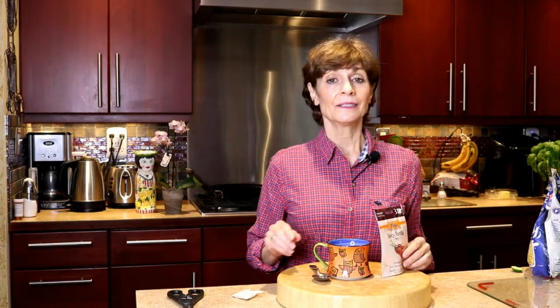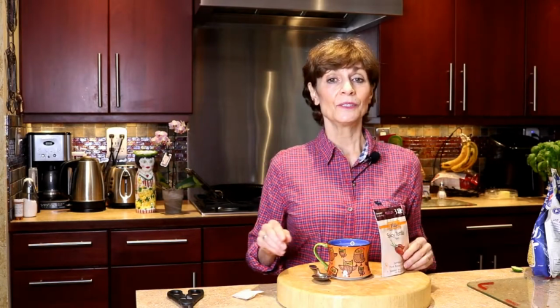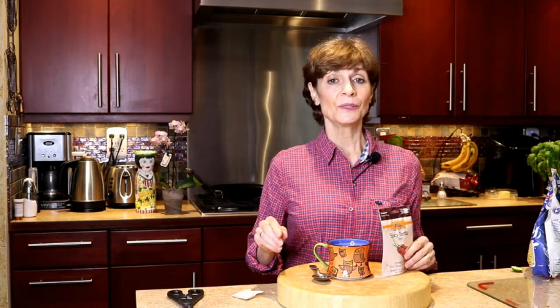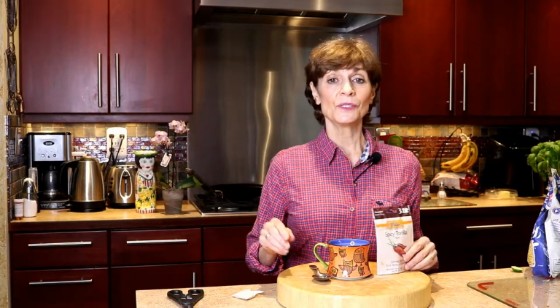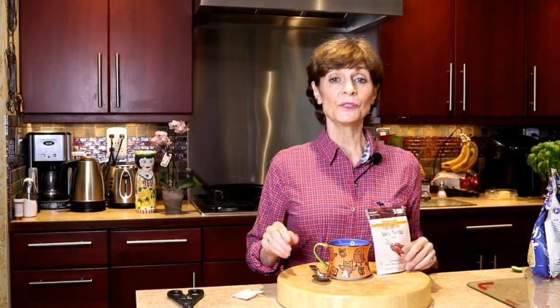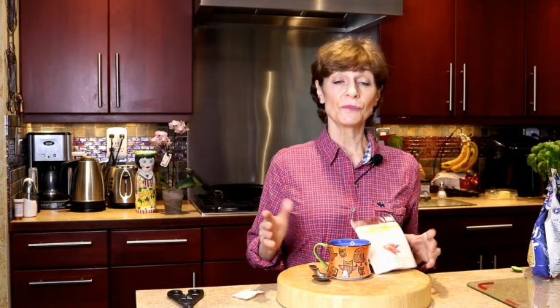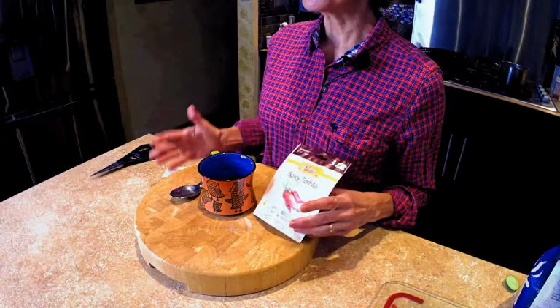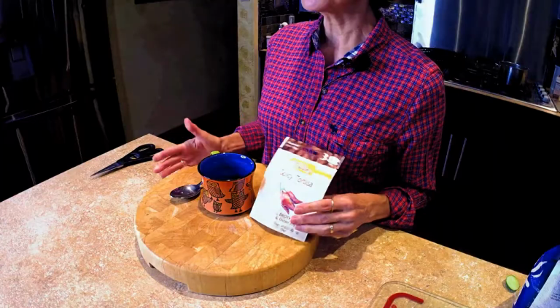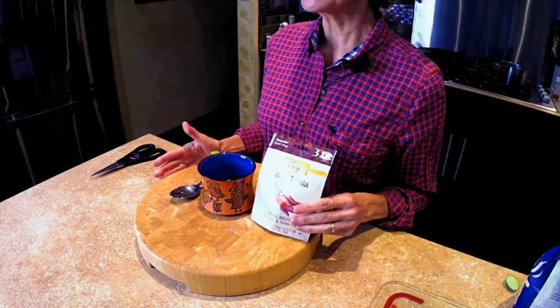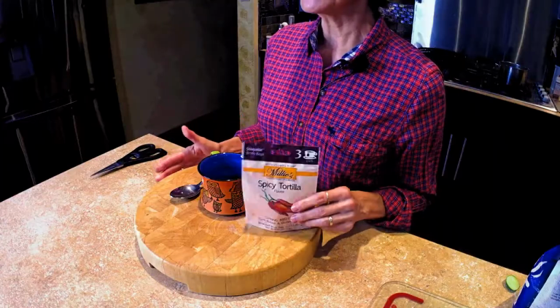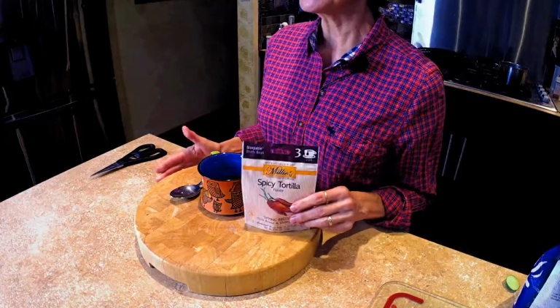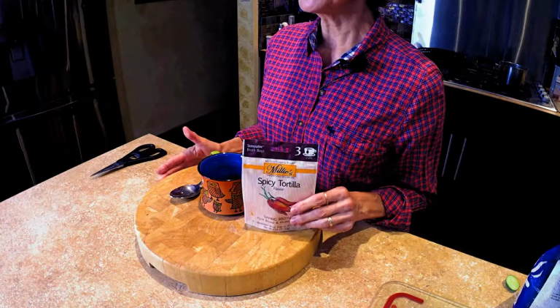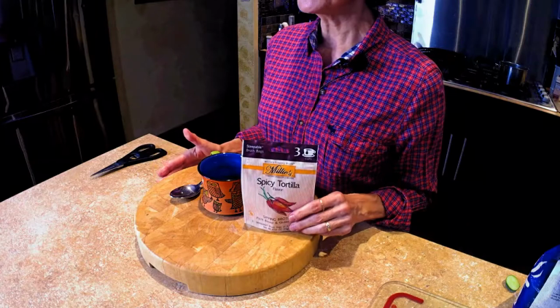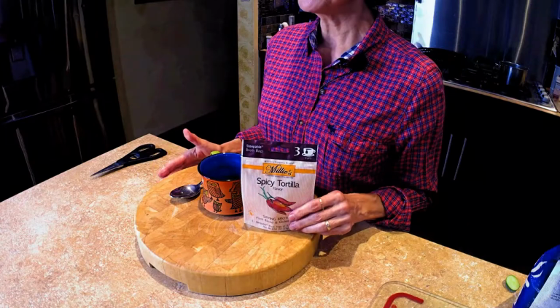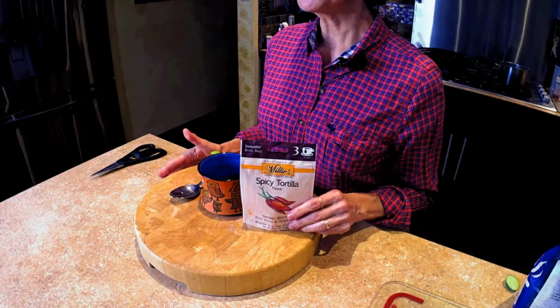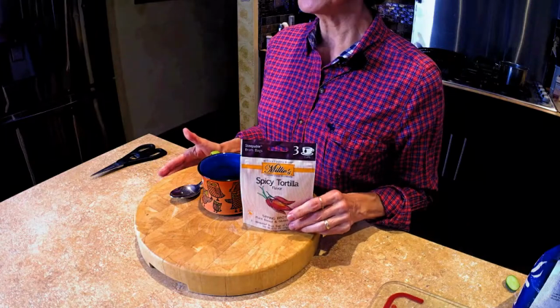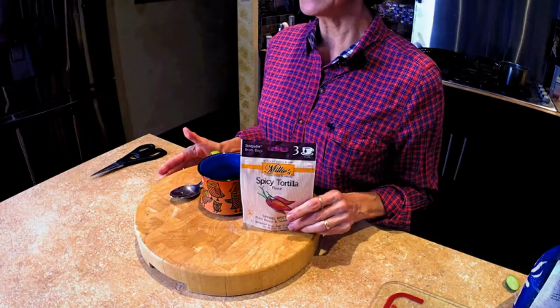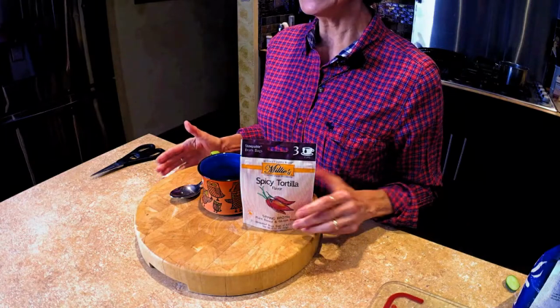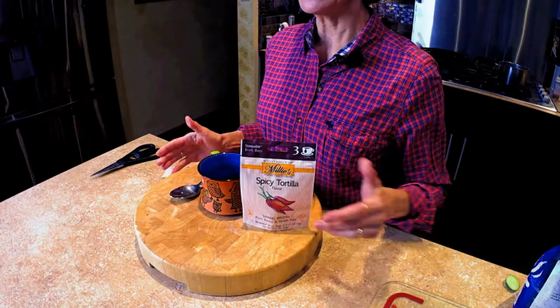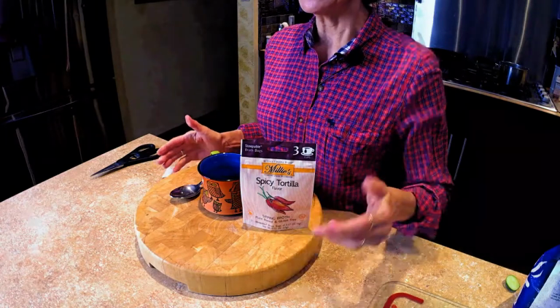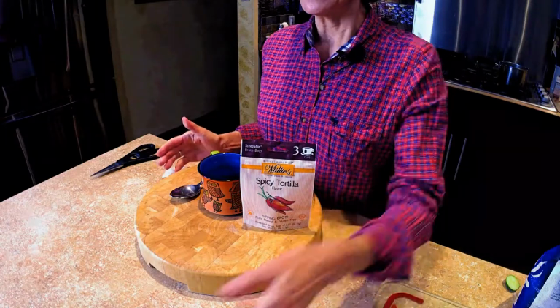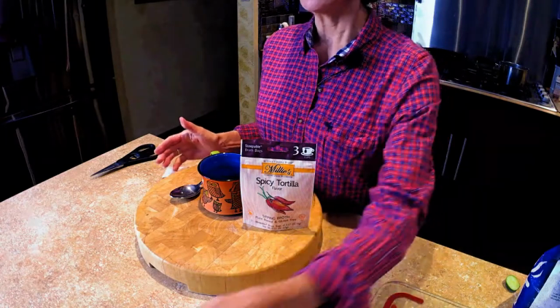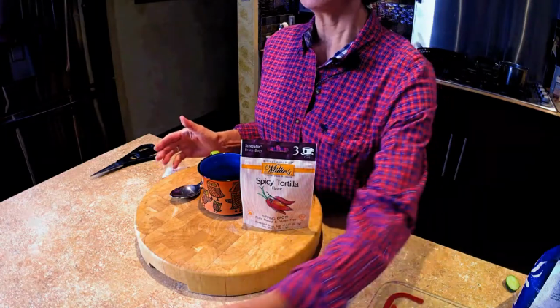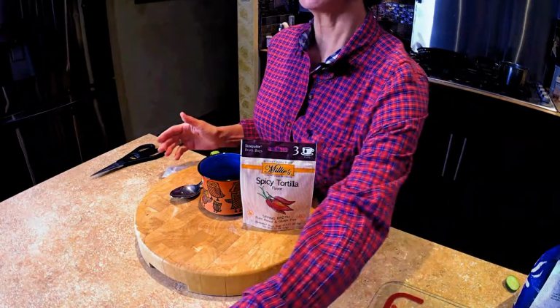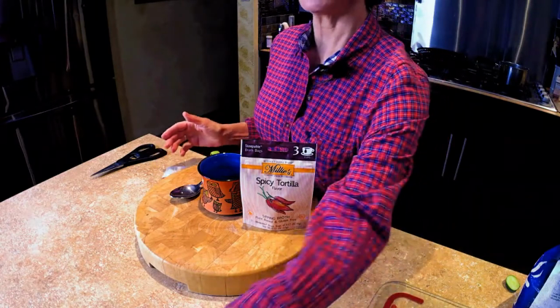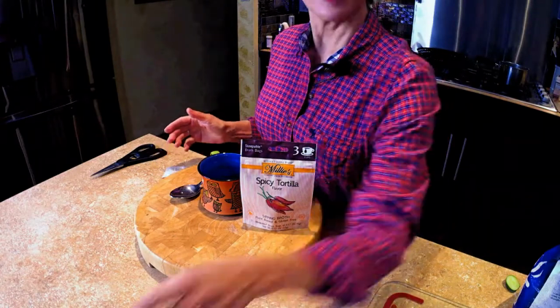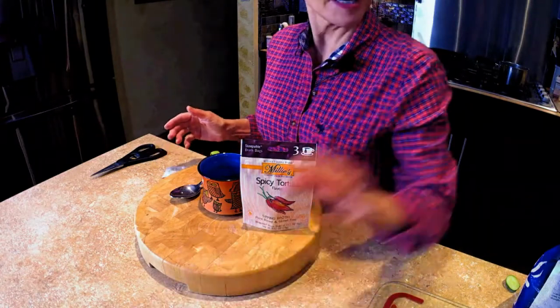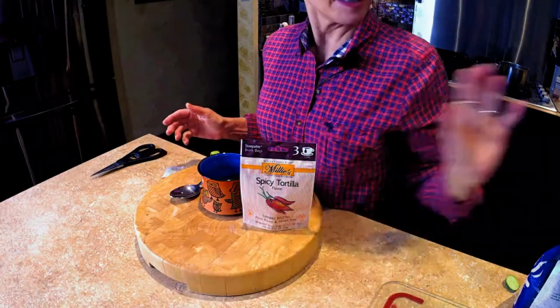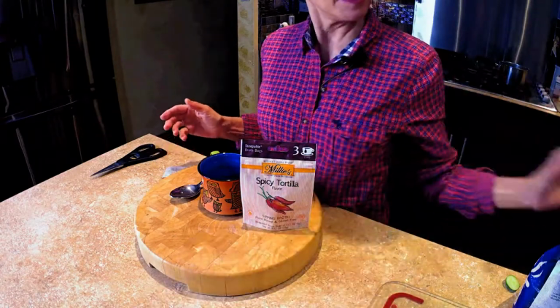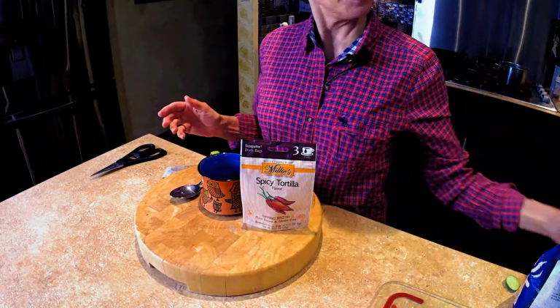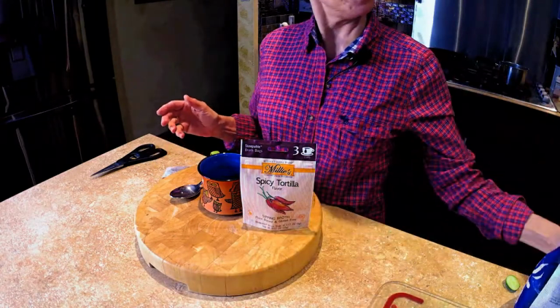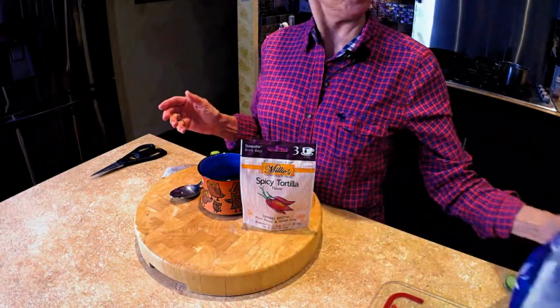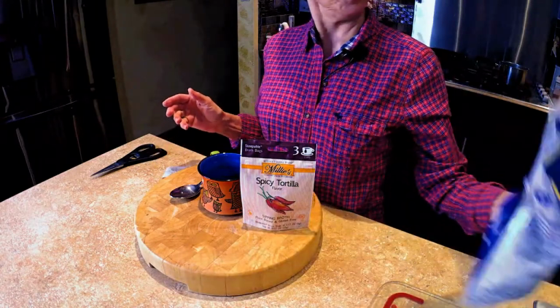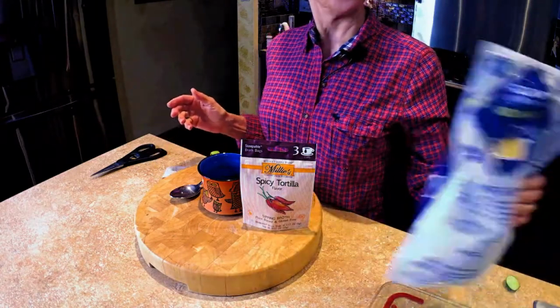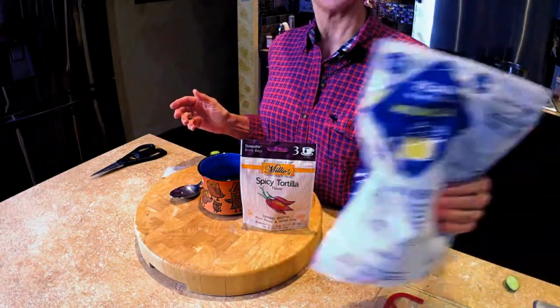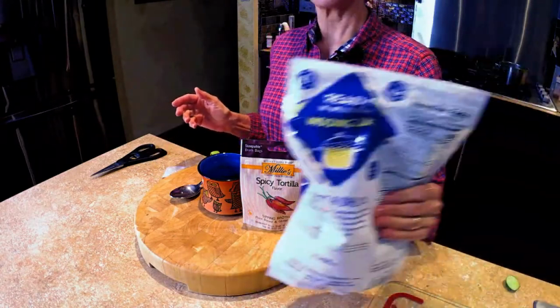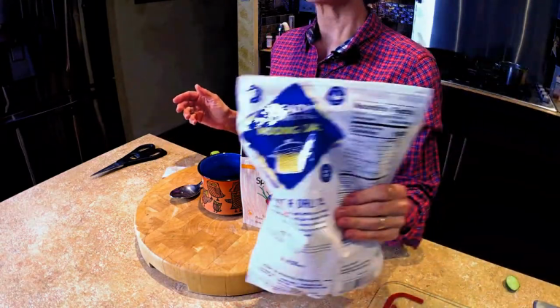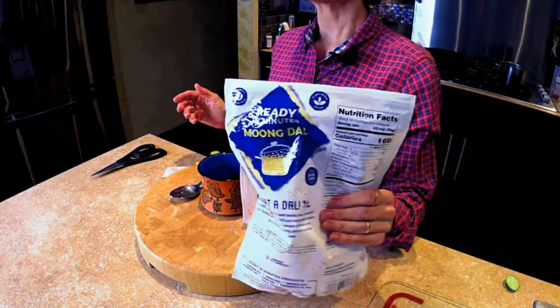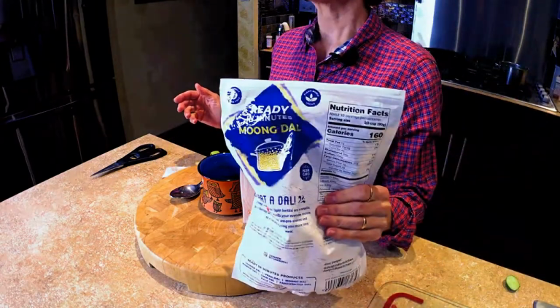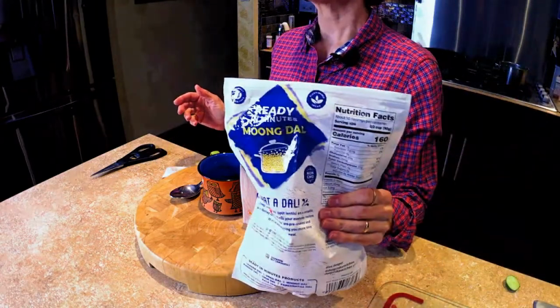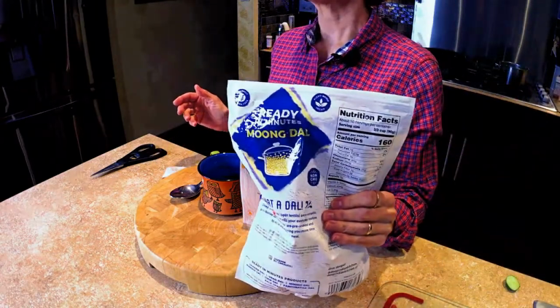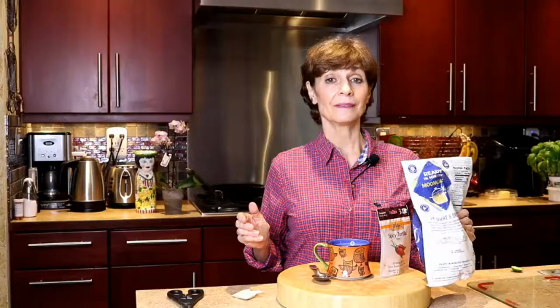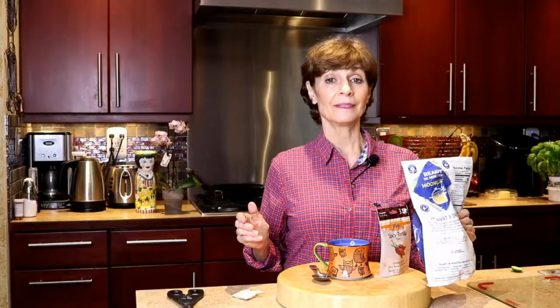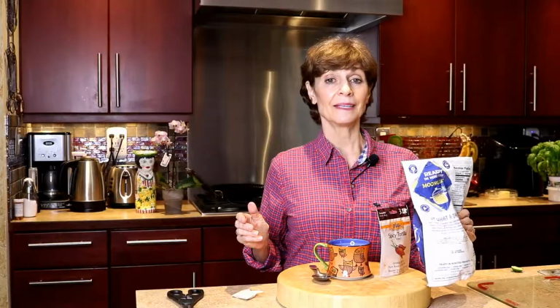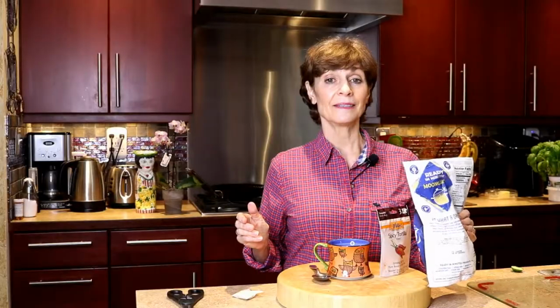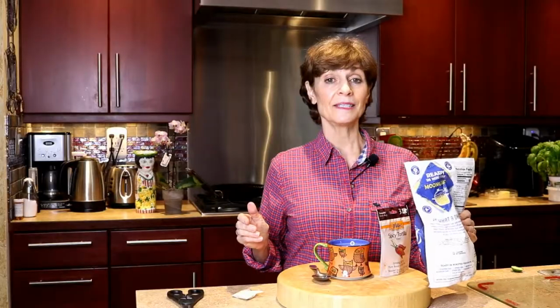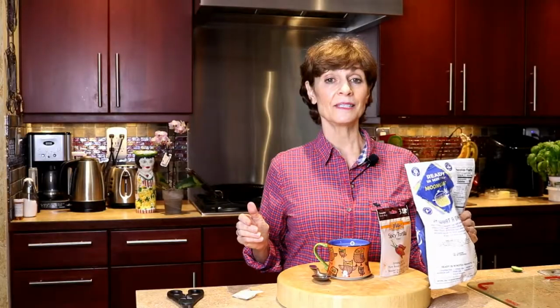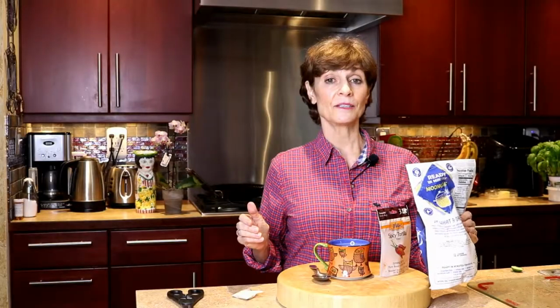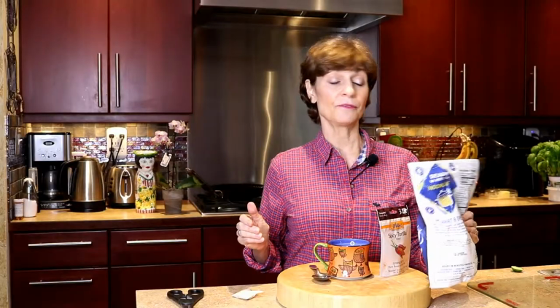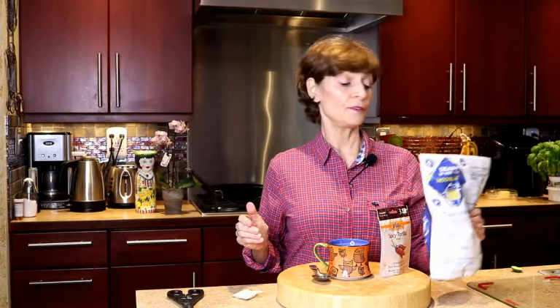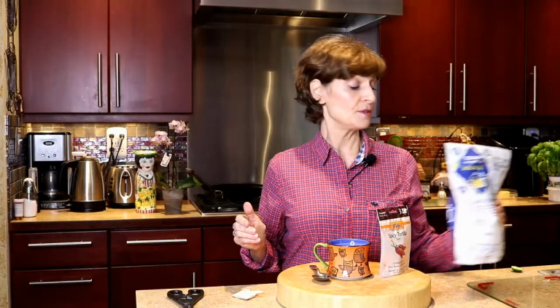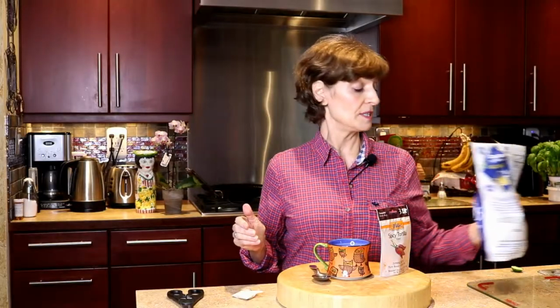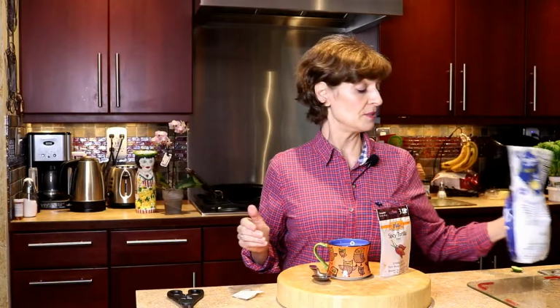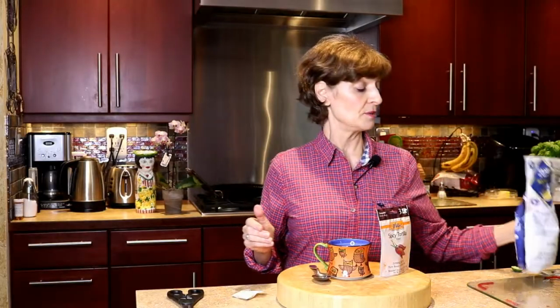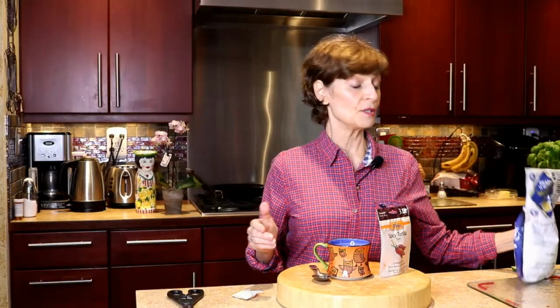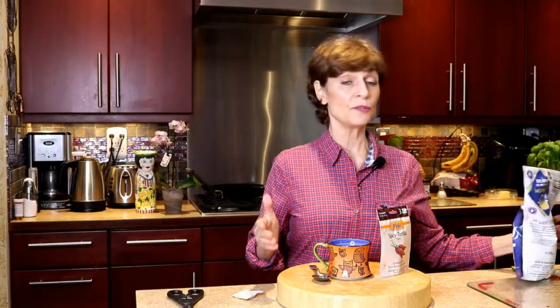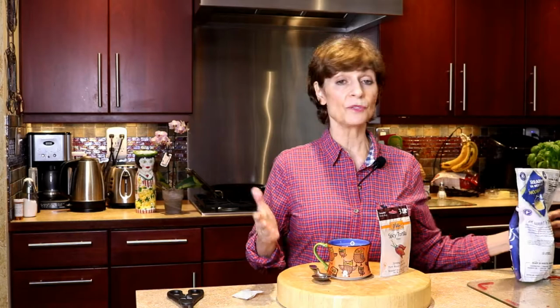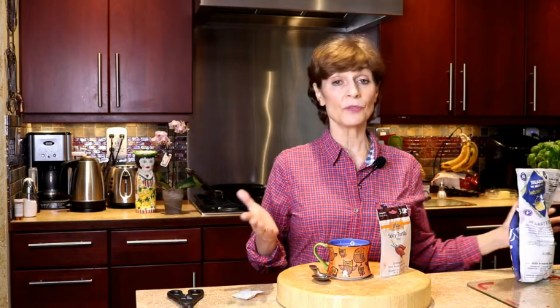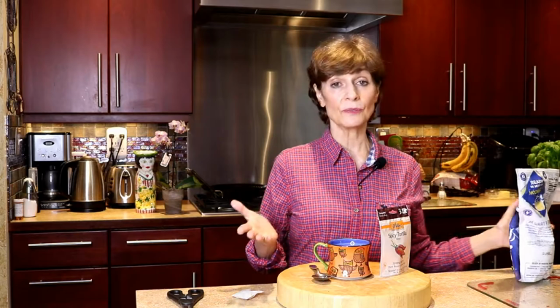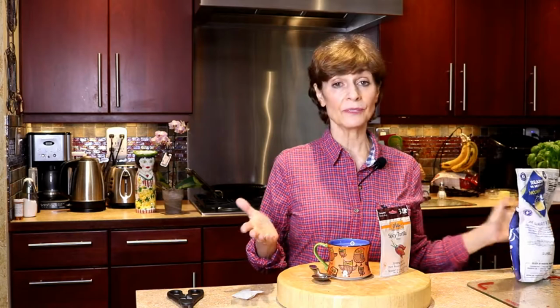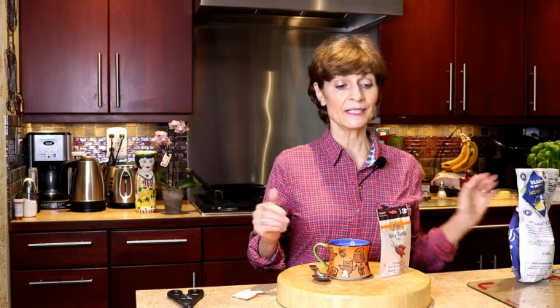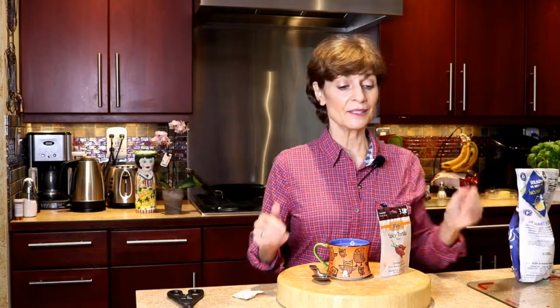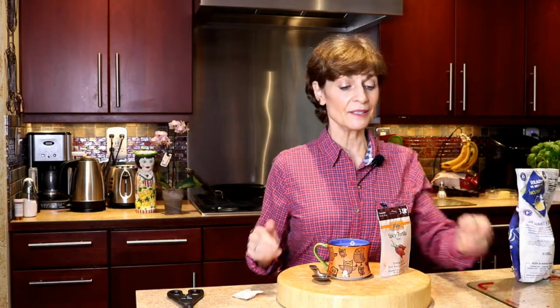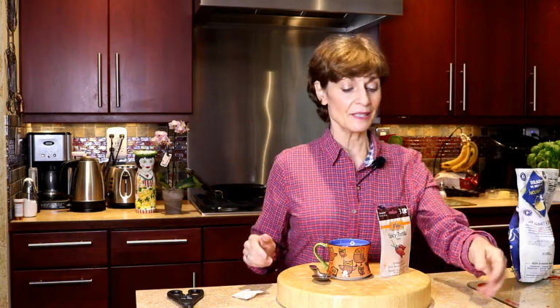You can use frozen lentils if you like — I've gotten some like this, they're frozen. Or you can use your own lentils.